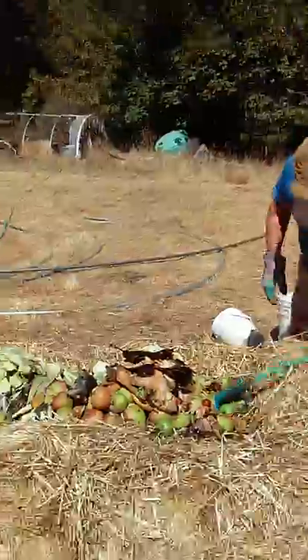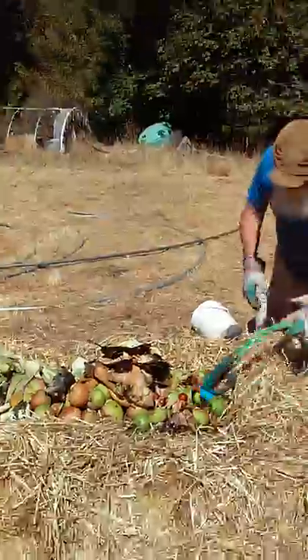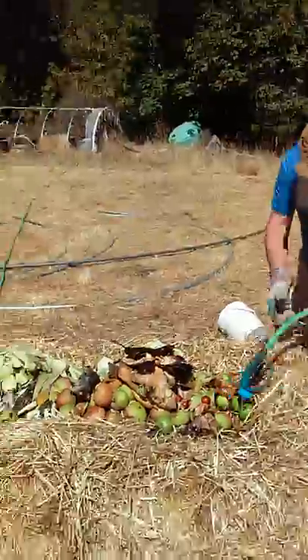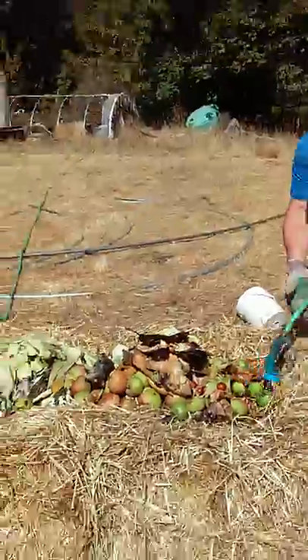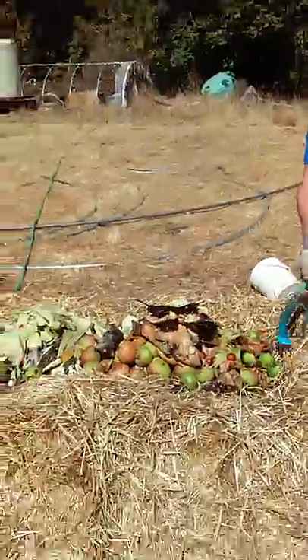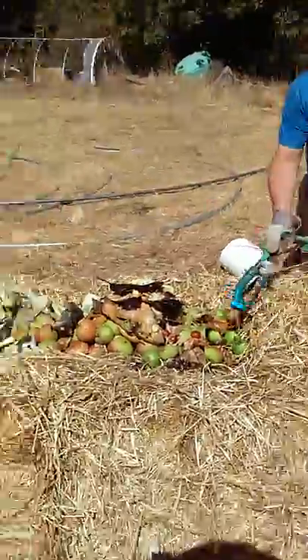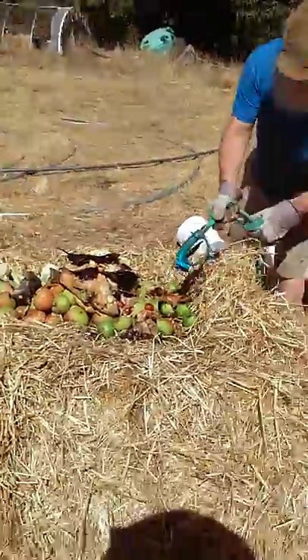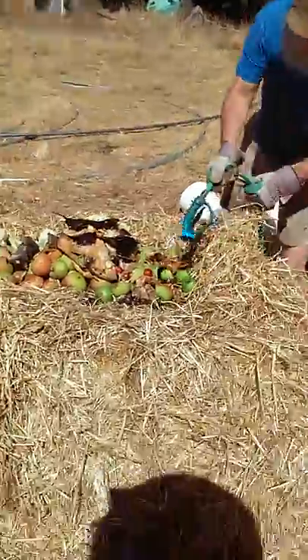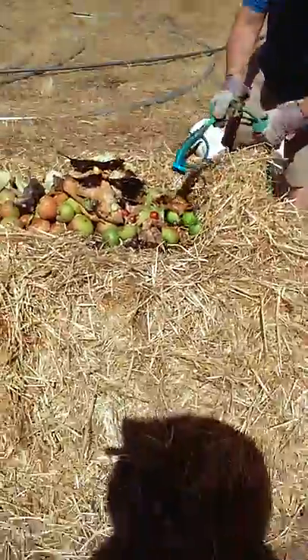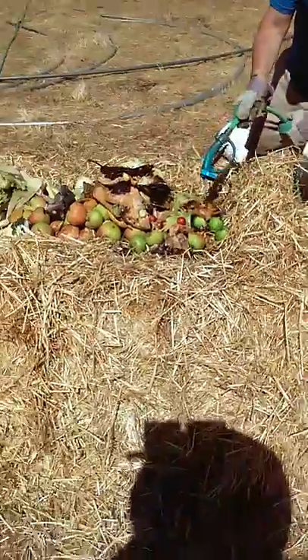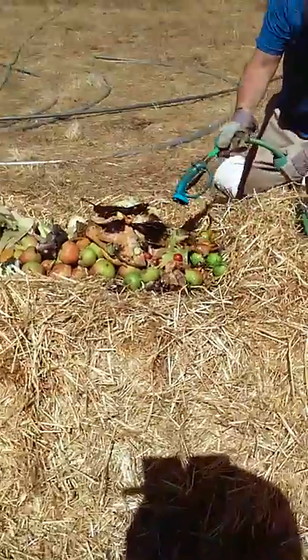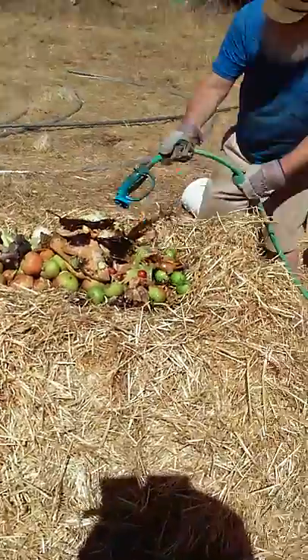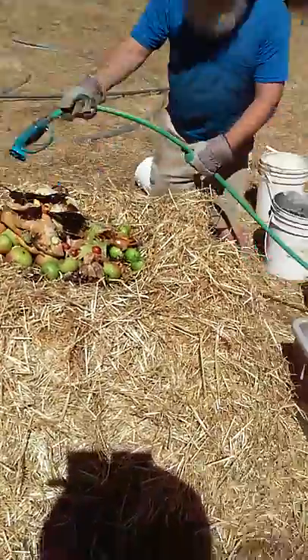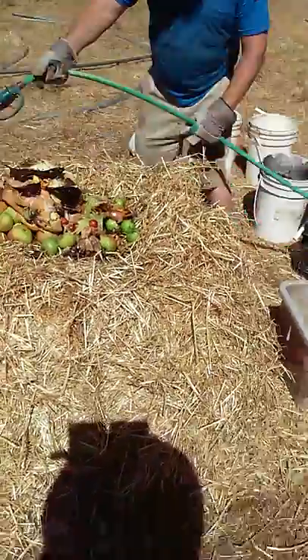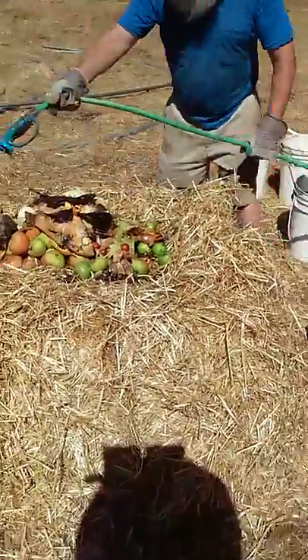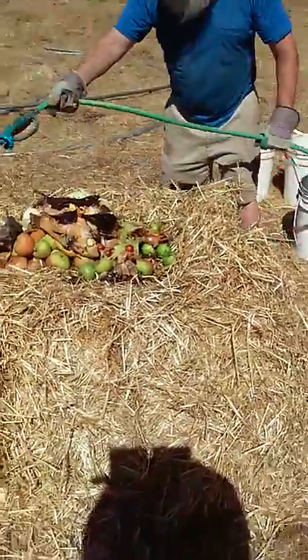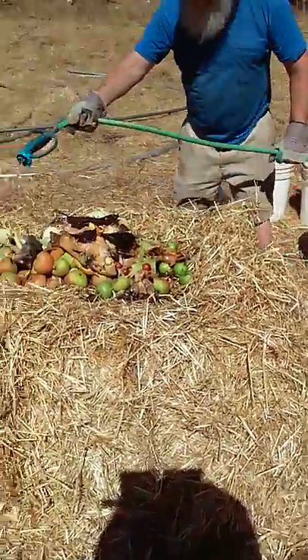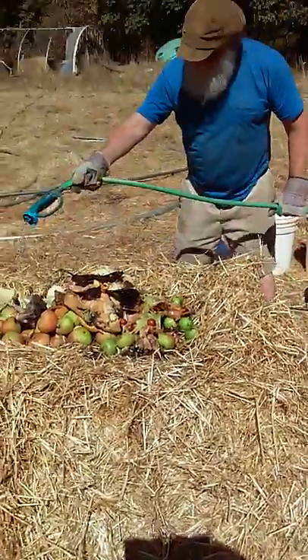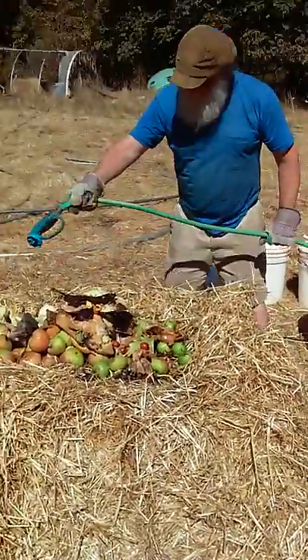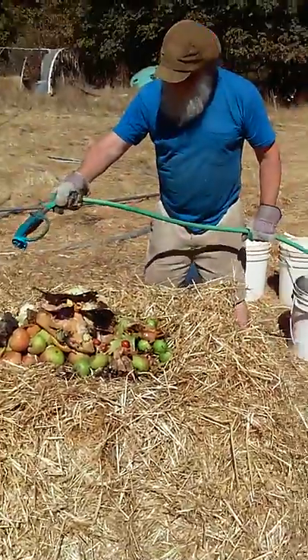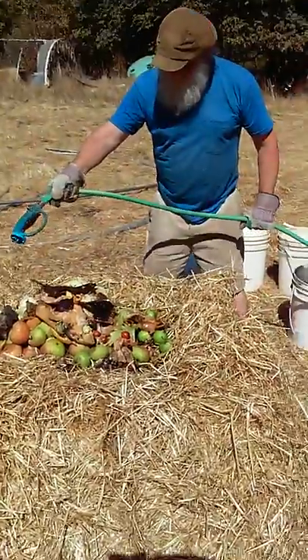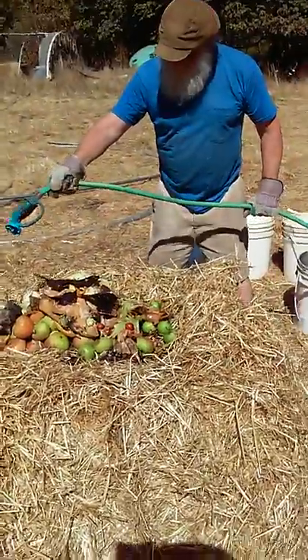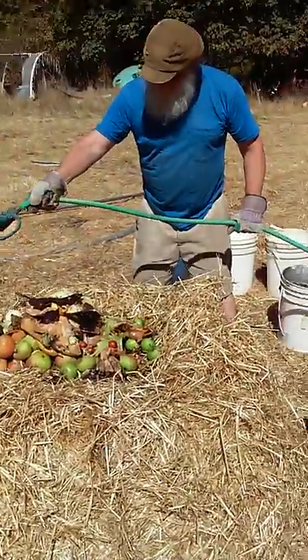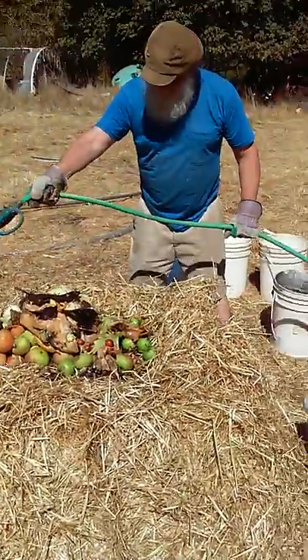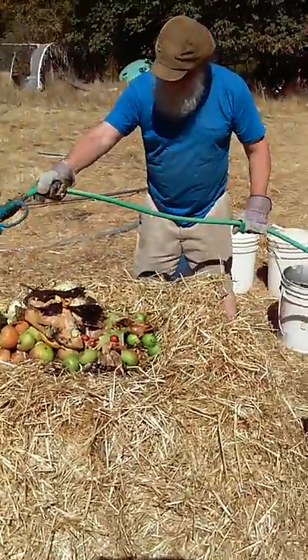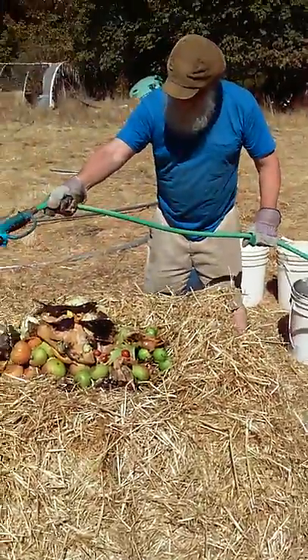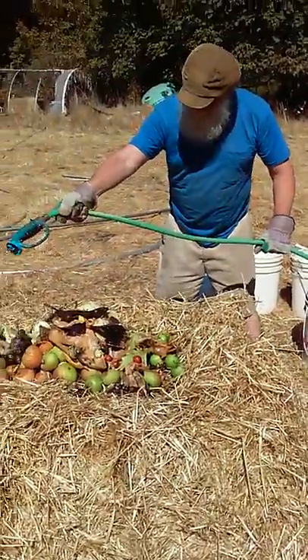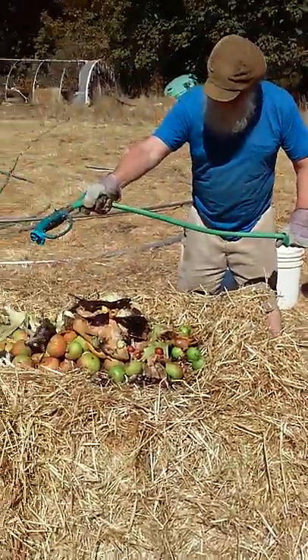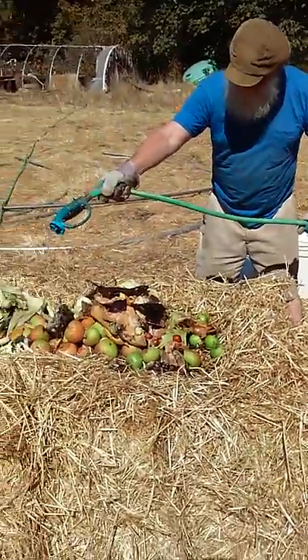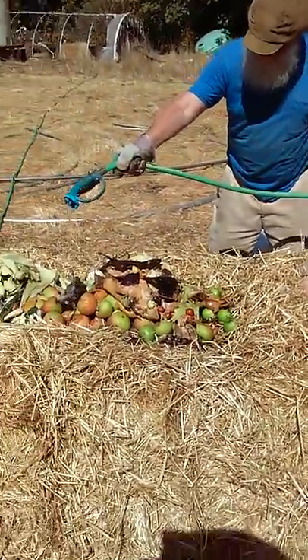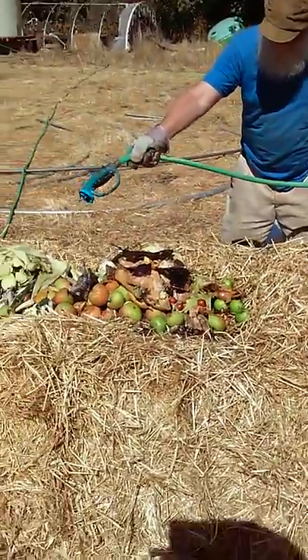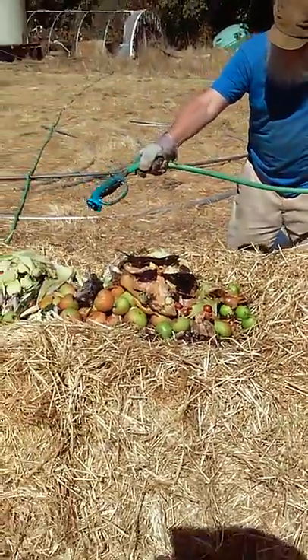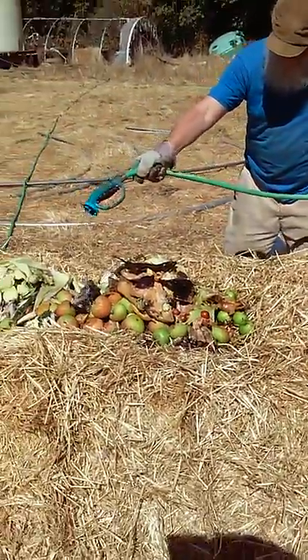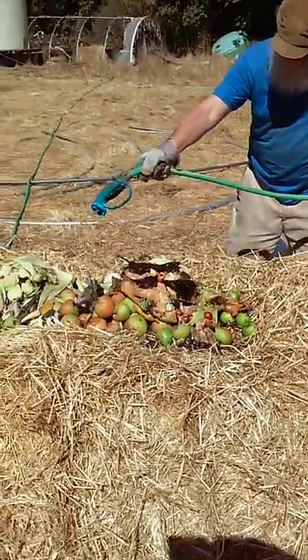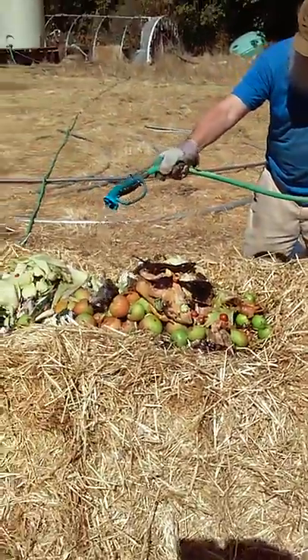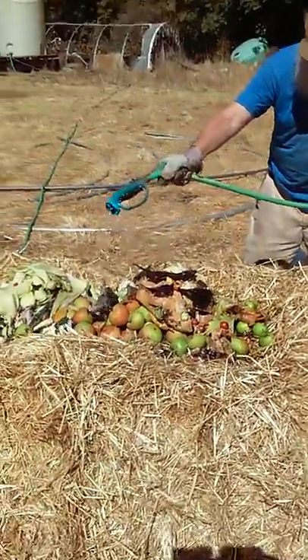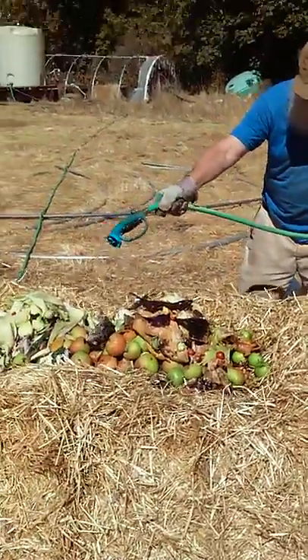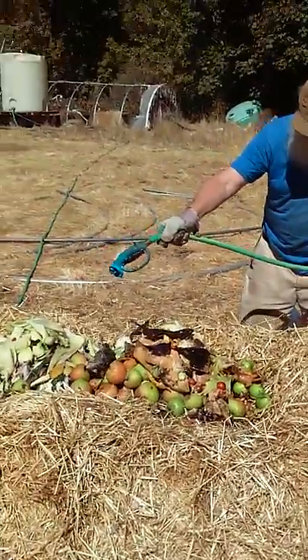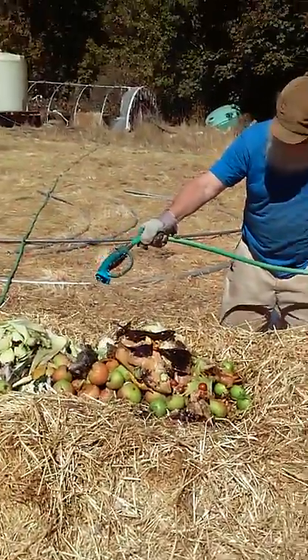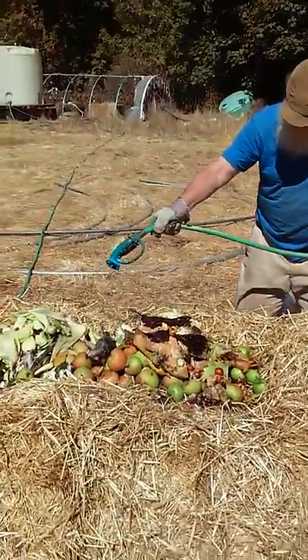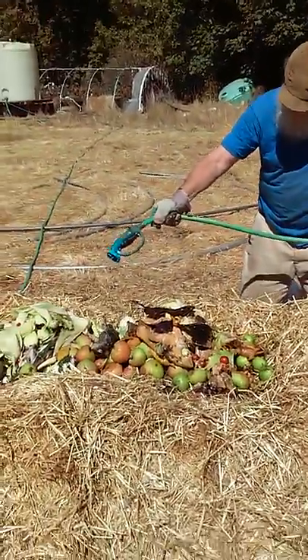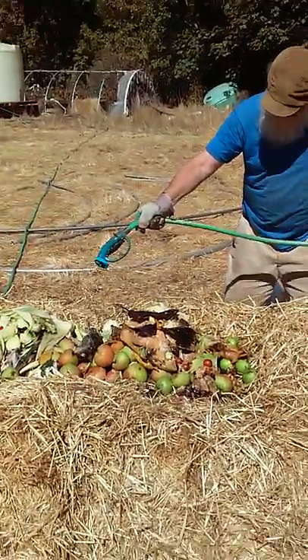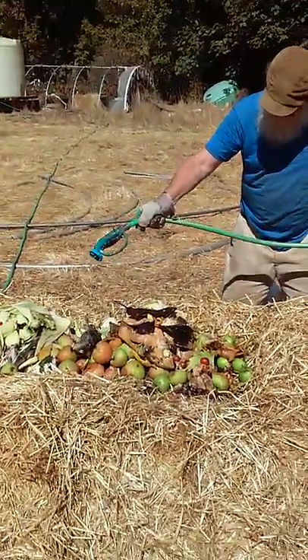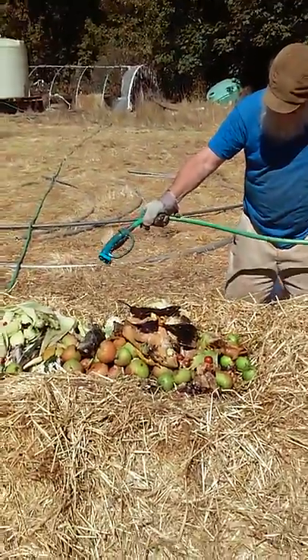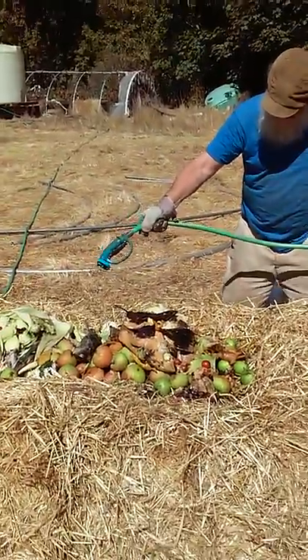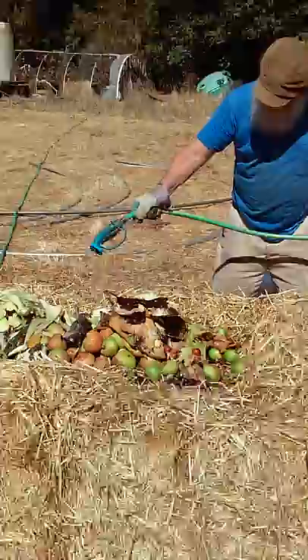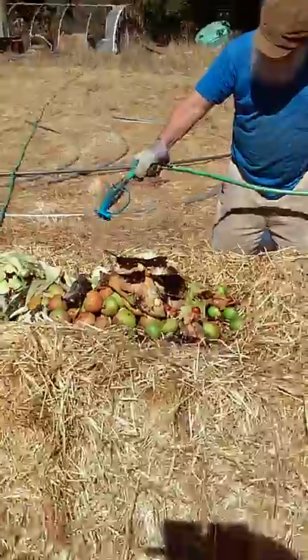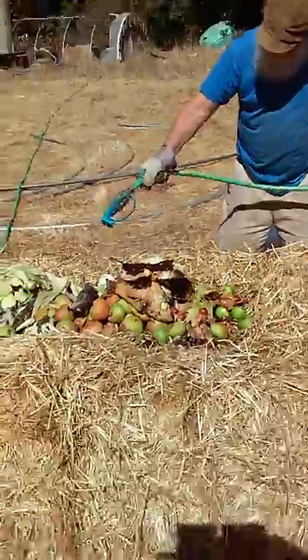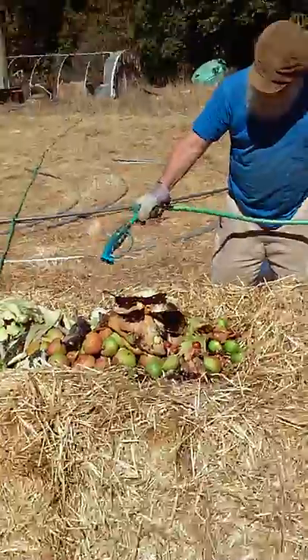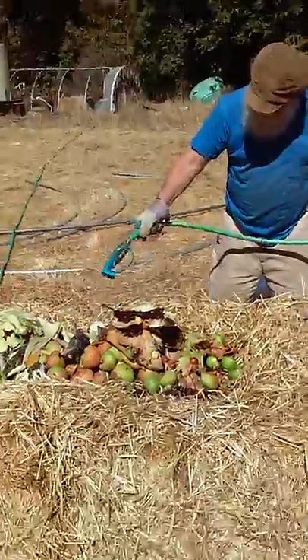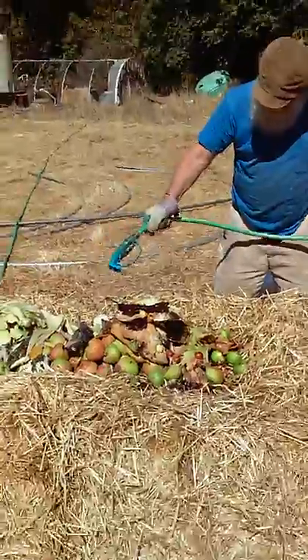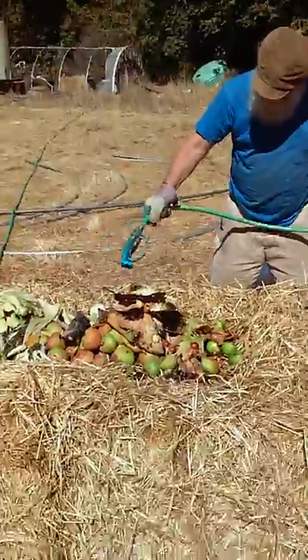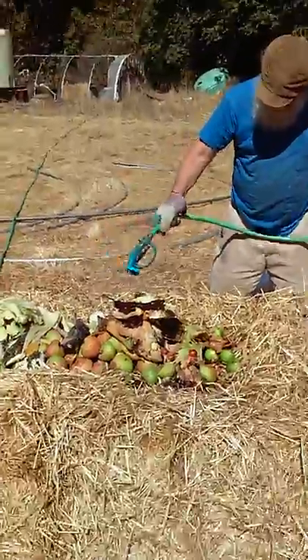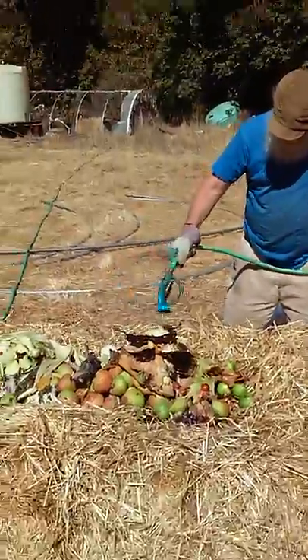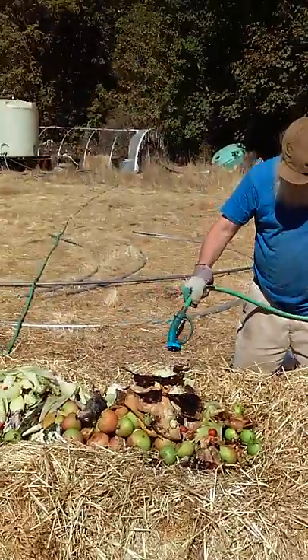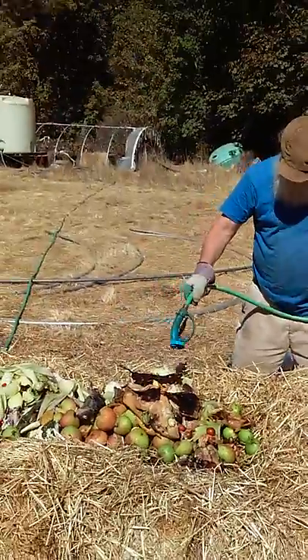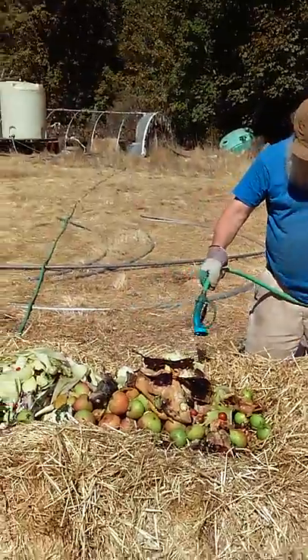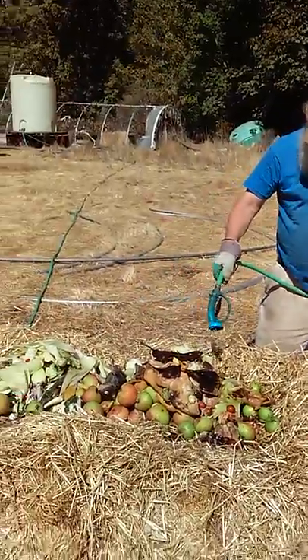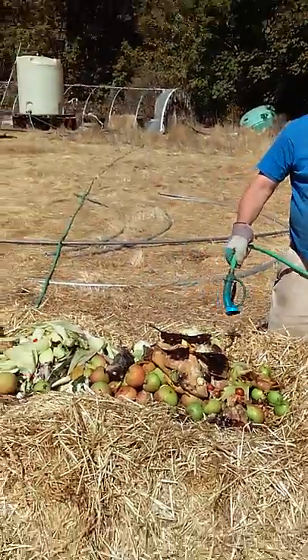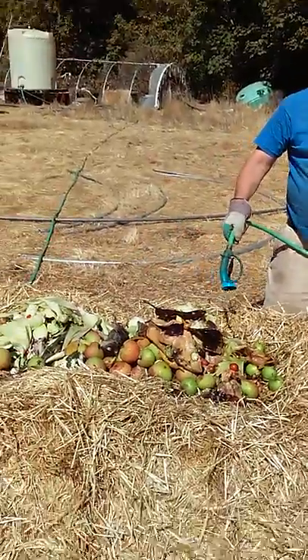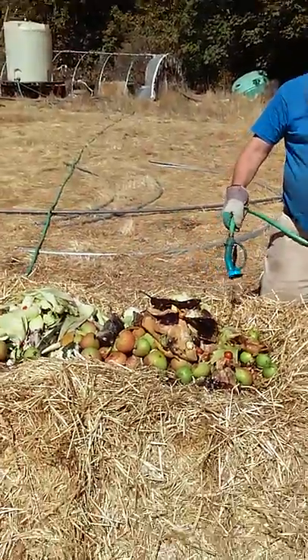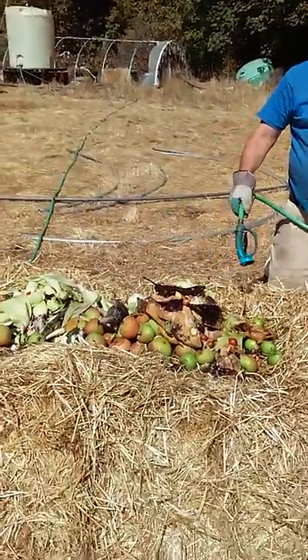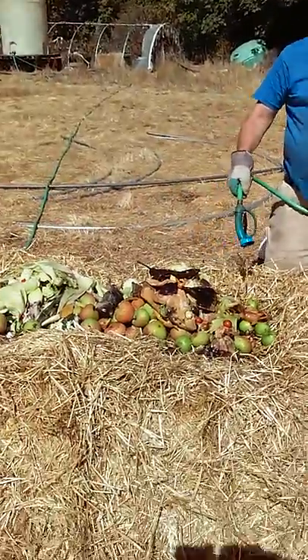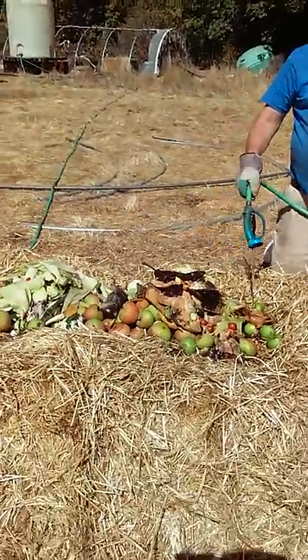Hey there, Bridget Lindahl Goff with Conscious of Economics and Urban Farm Project YouTube channel.